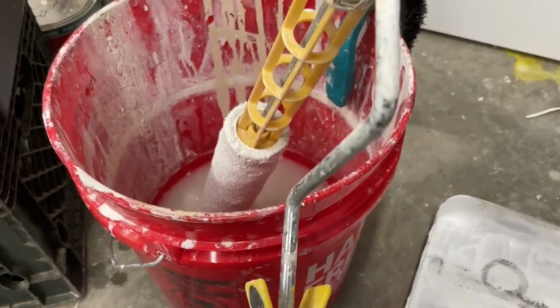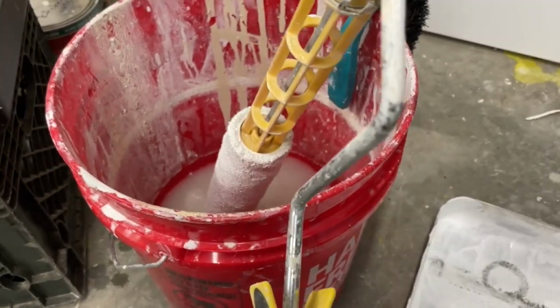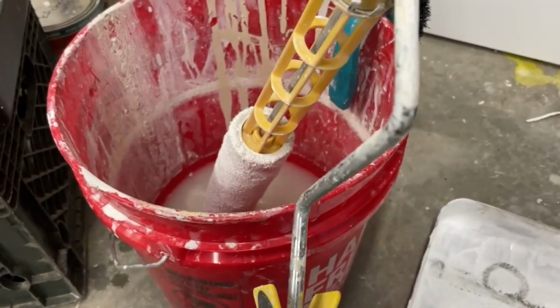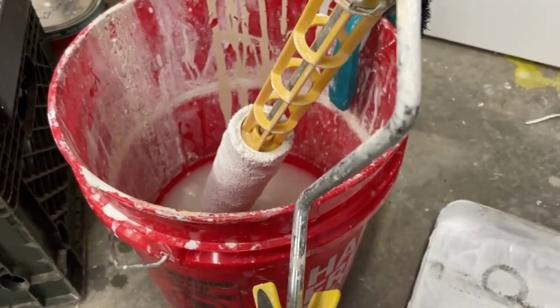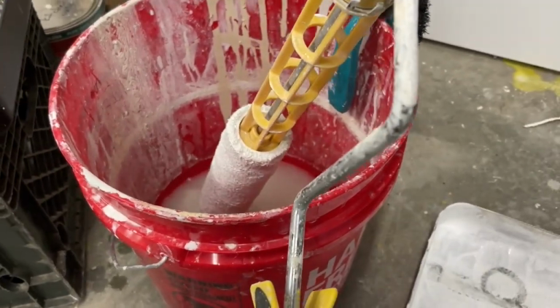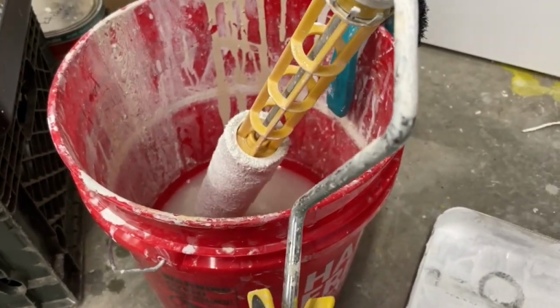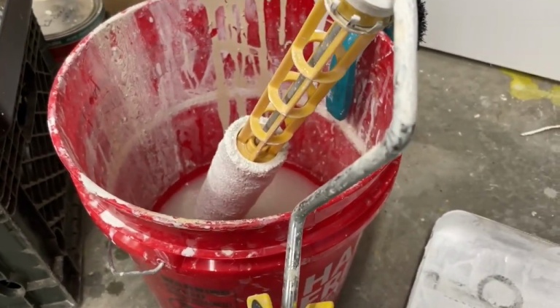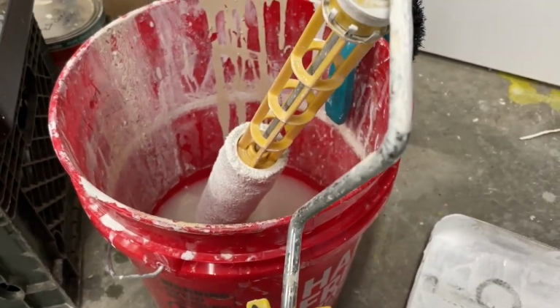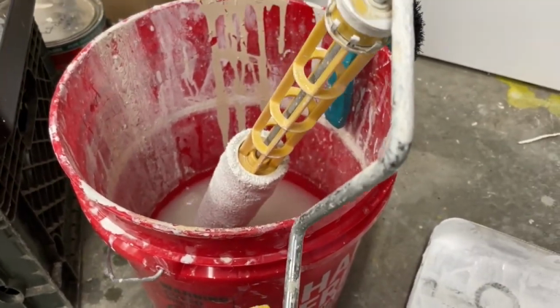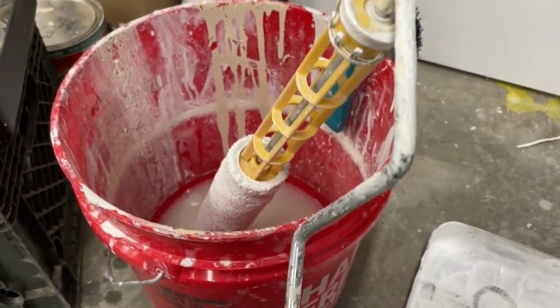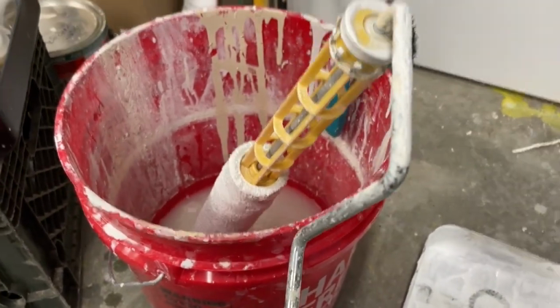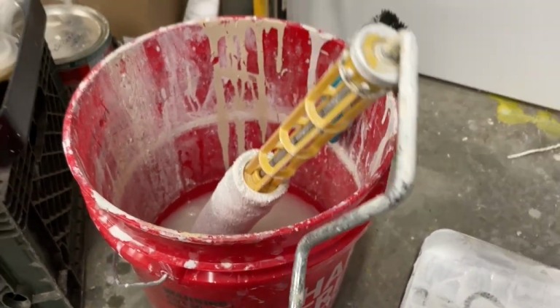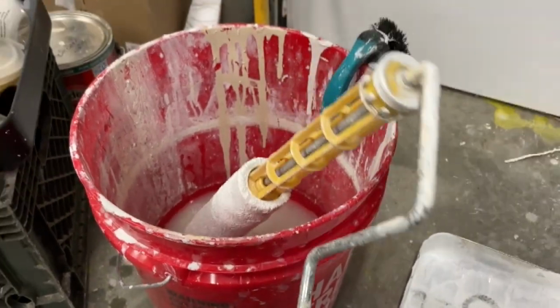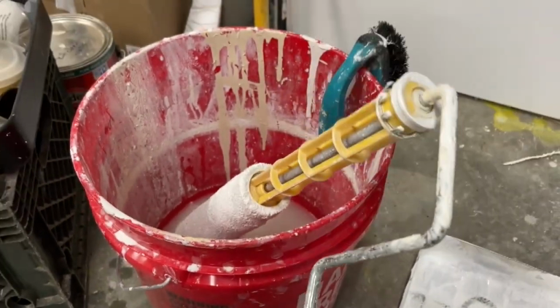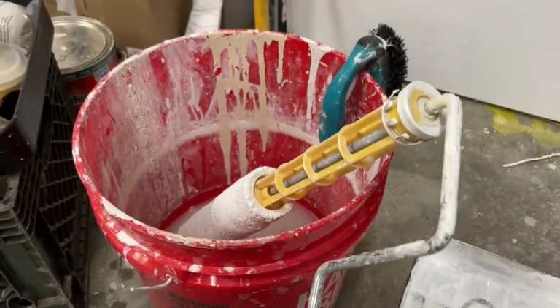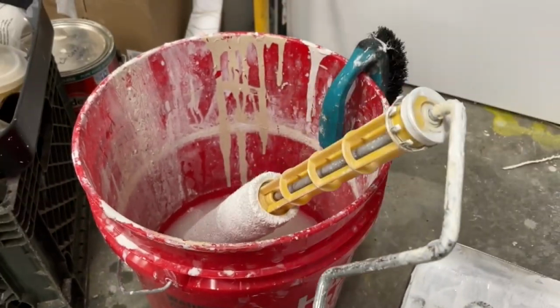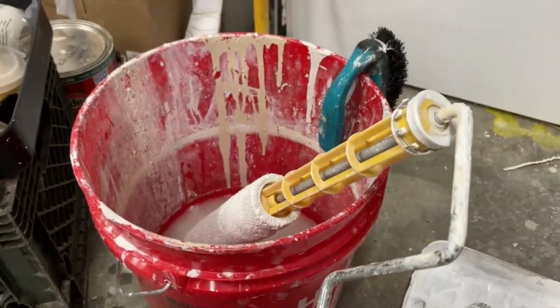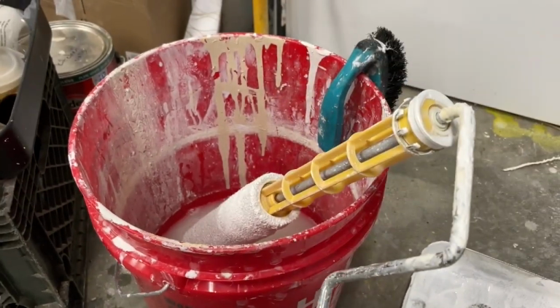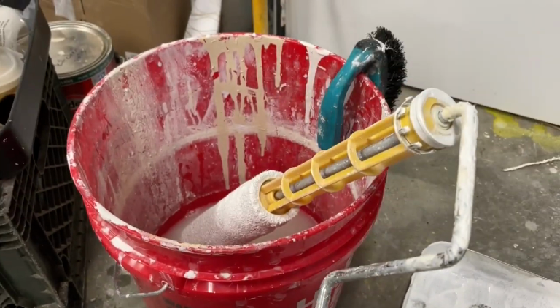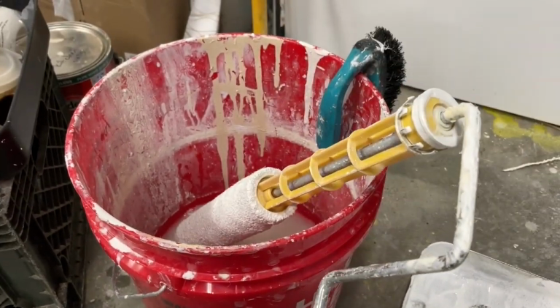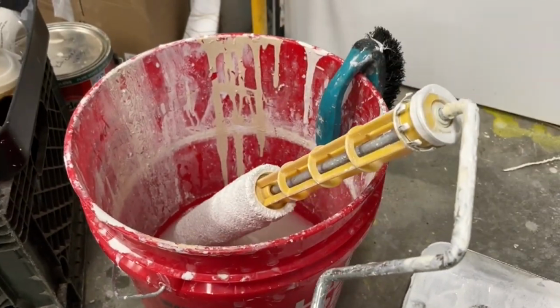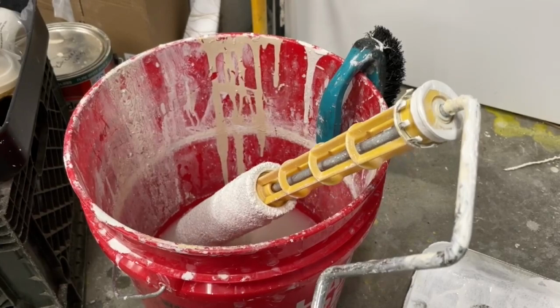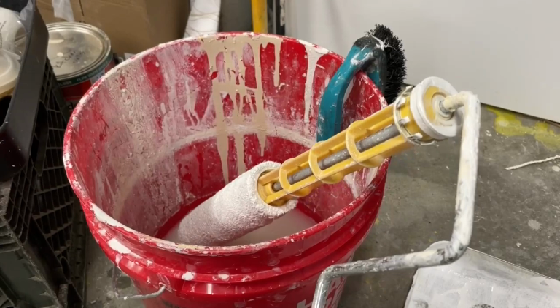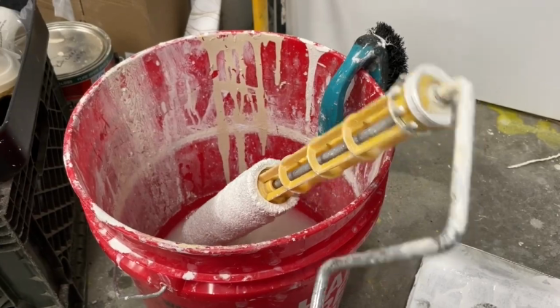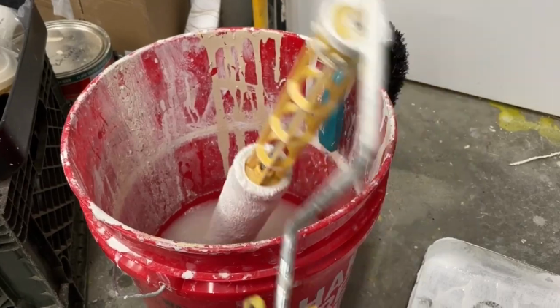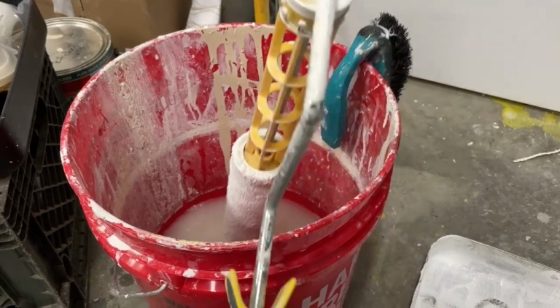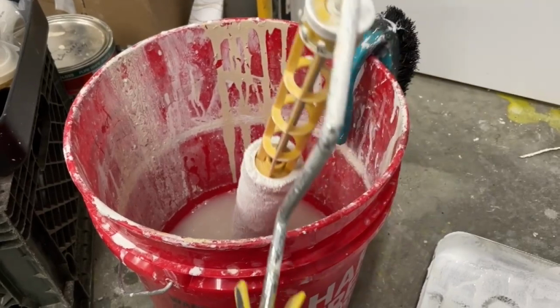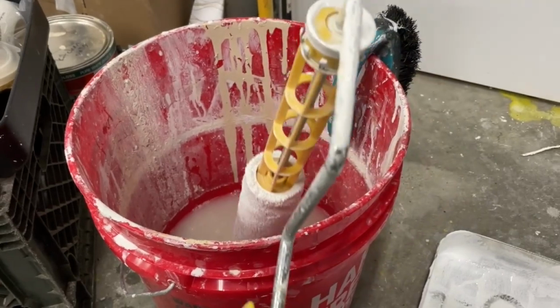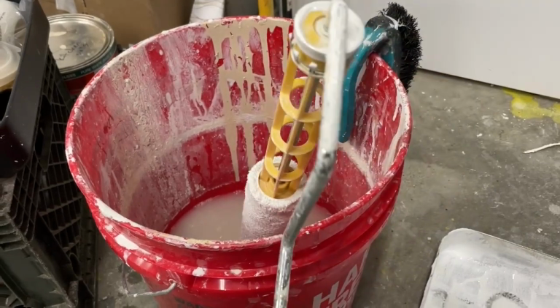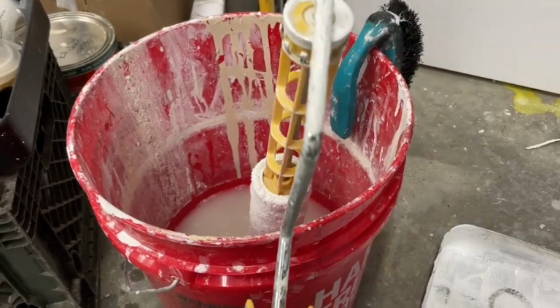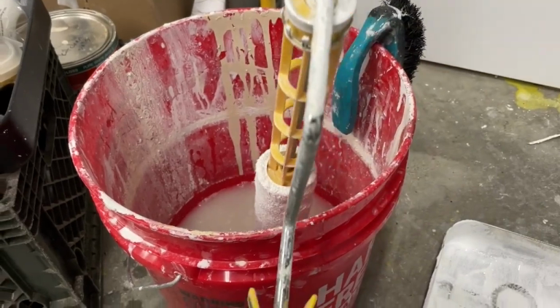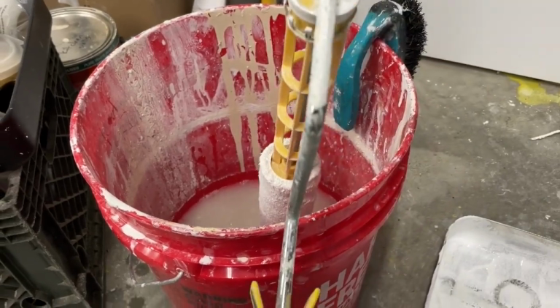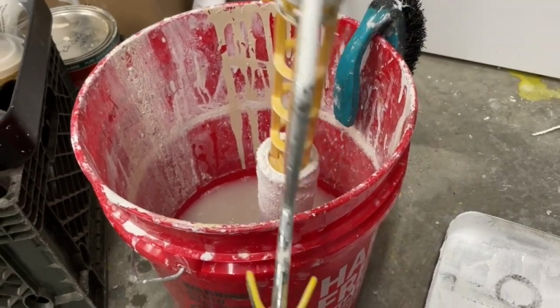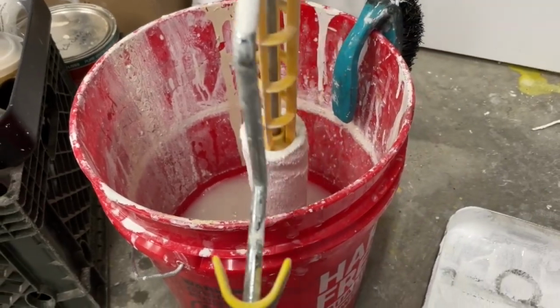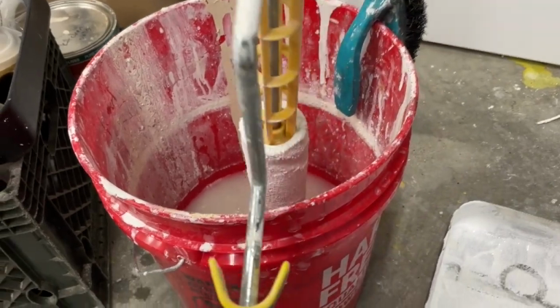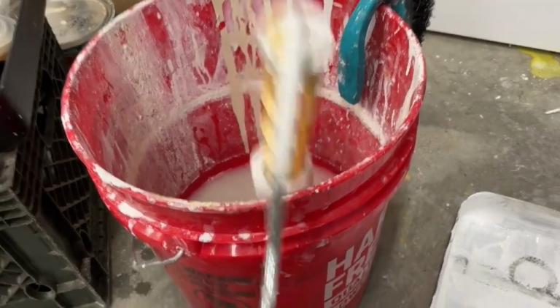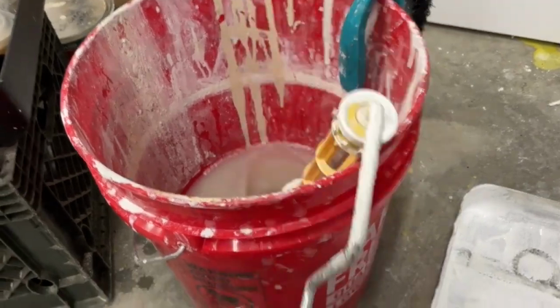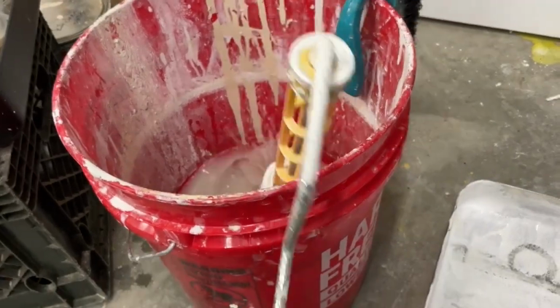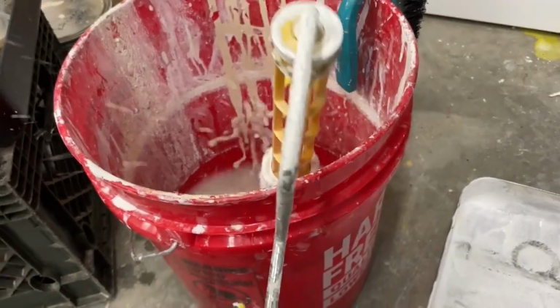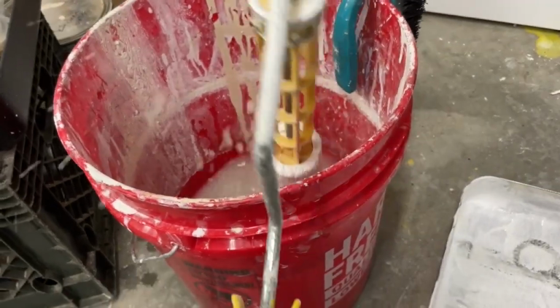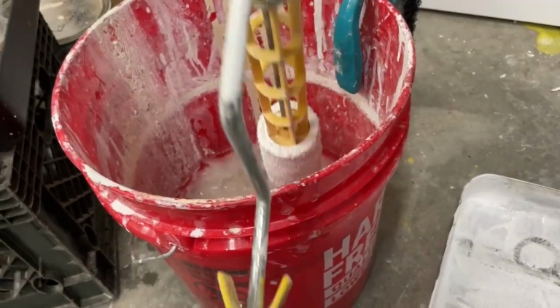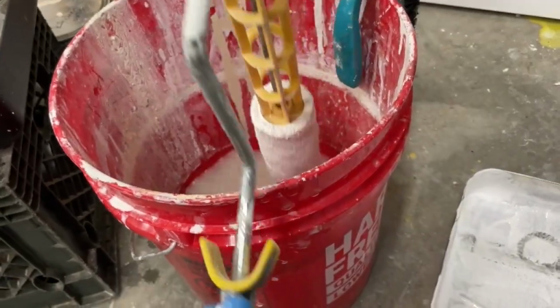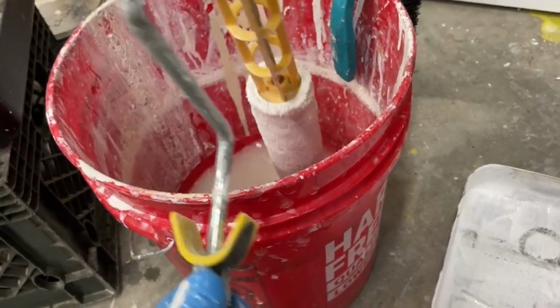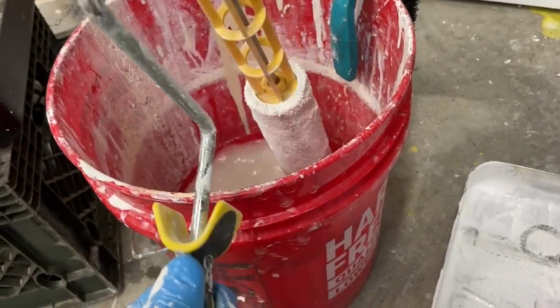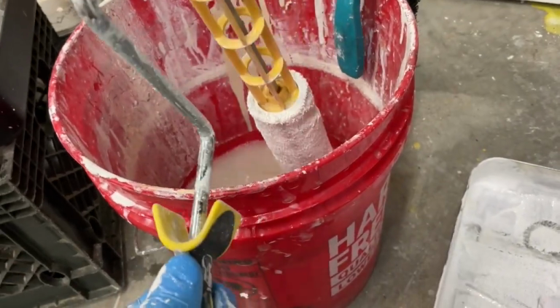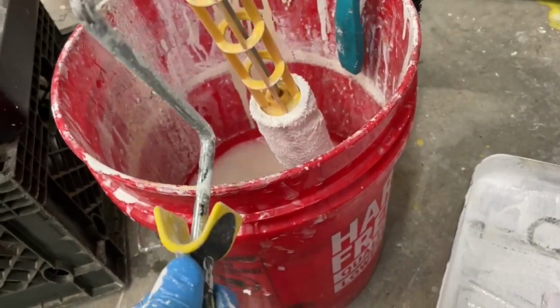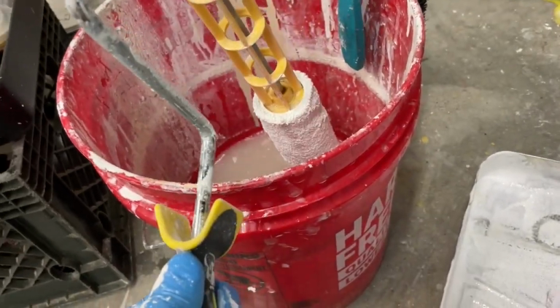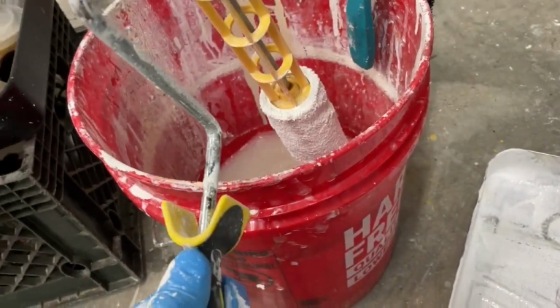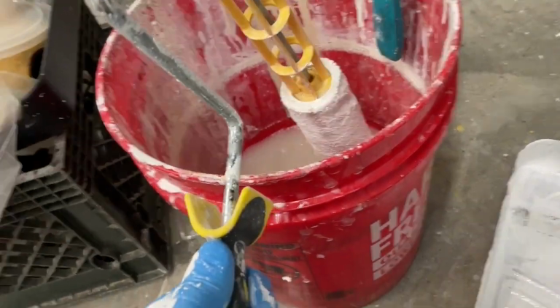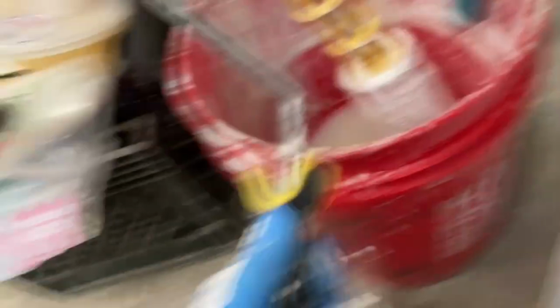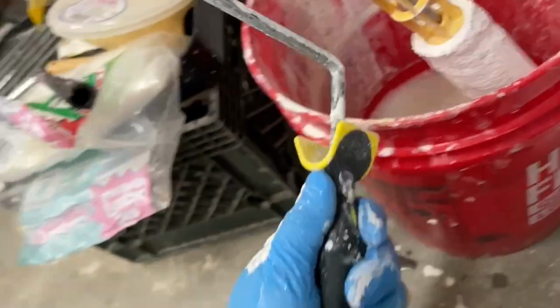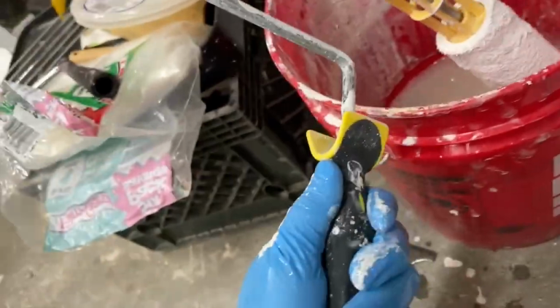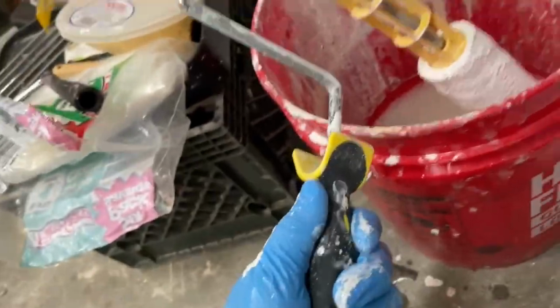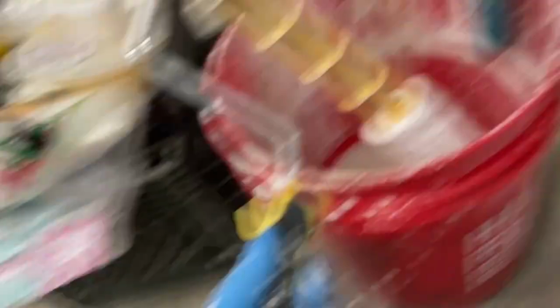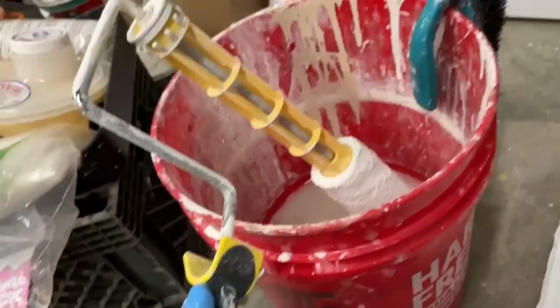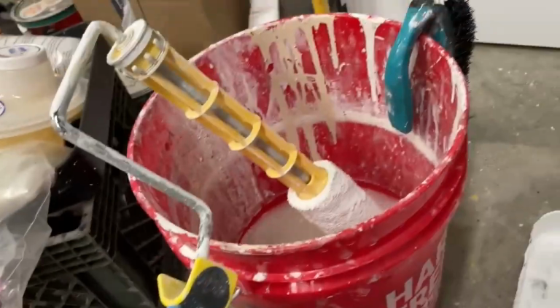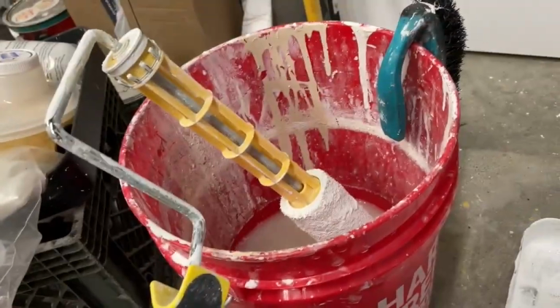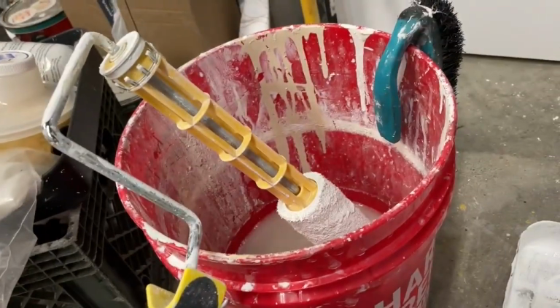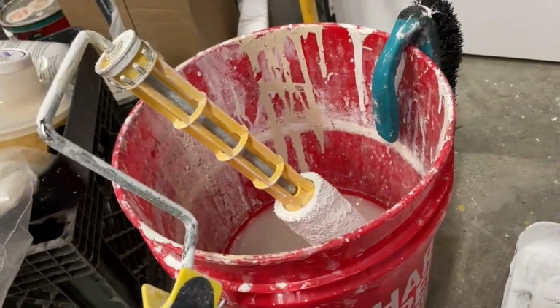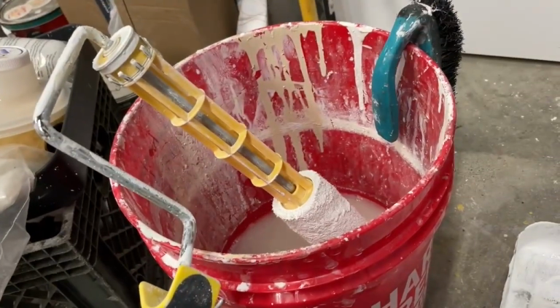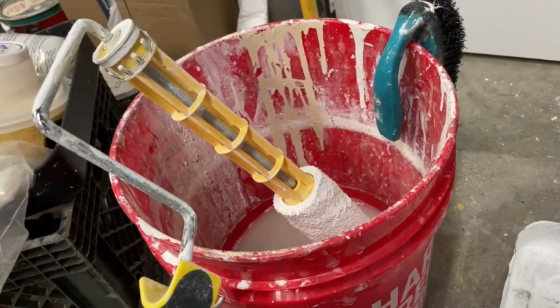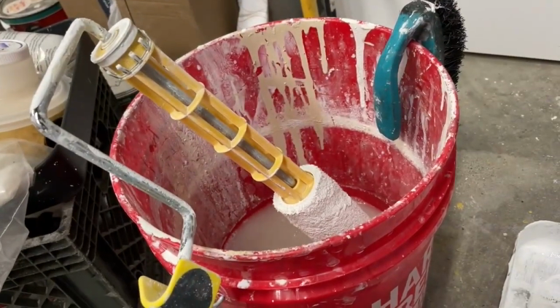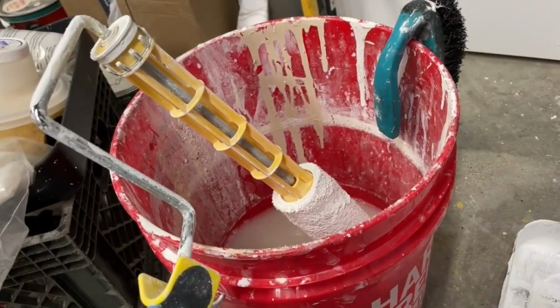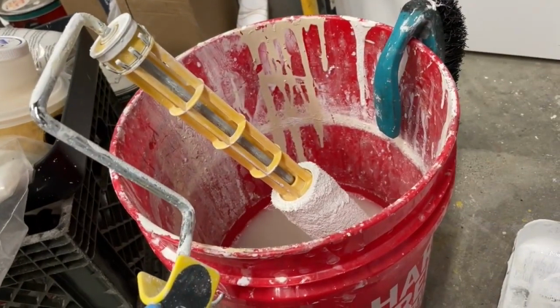You don't need to get your hands dirty and go through all that — just do that and you can get the roller cover off pretty easily.